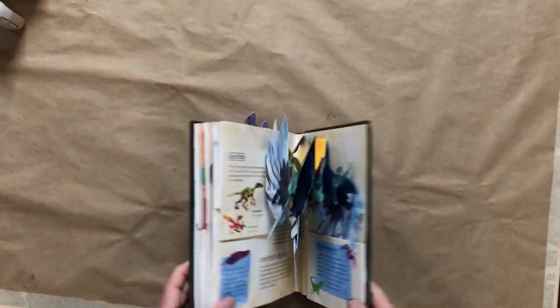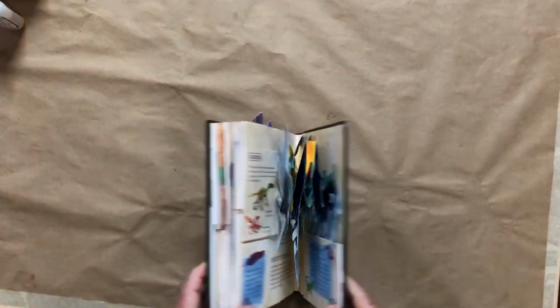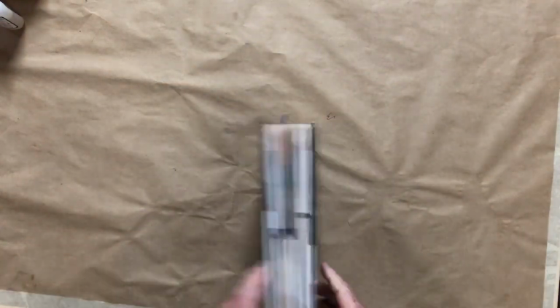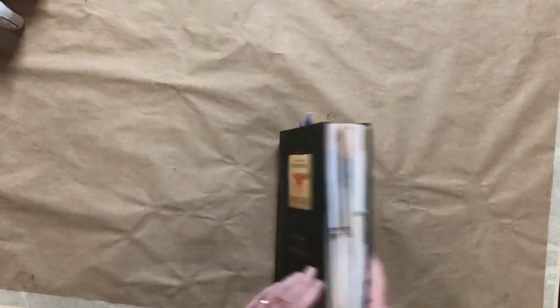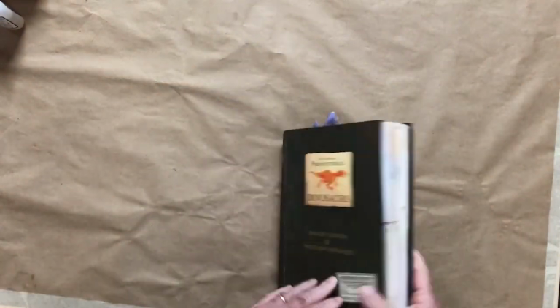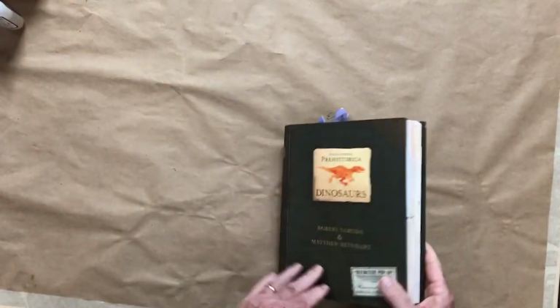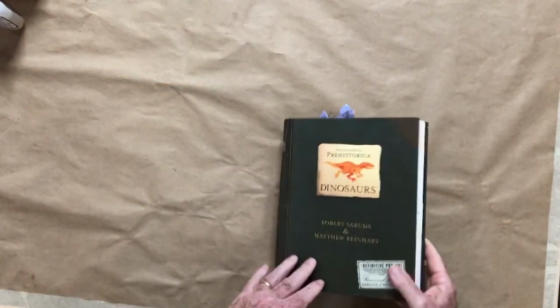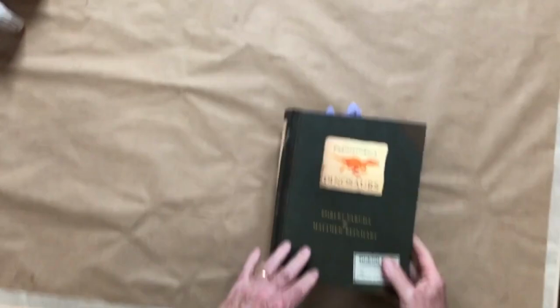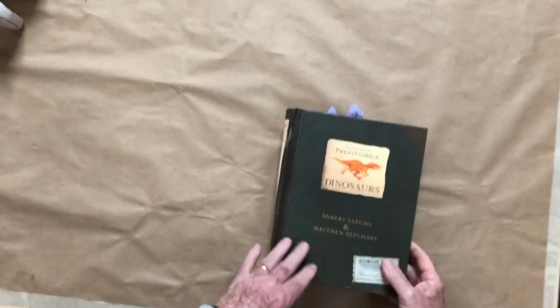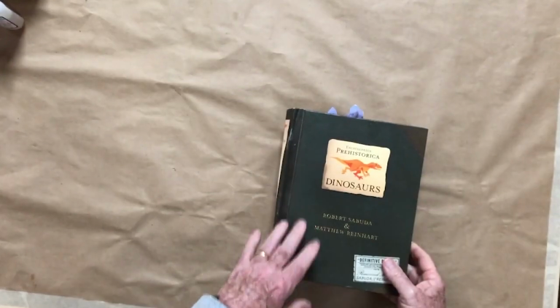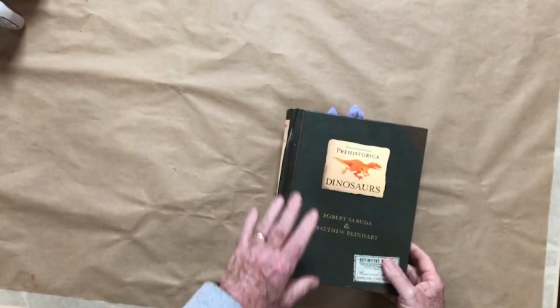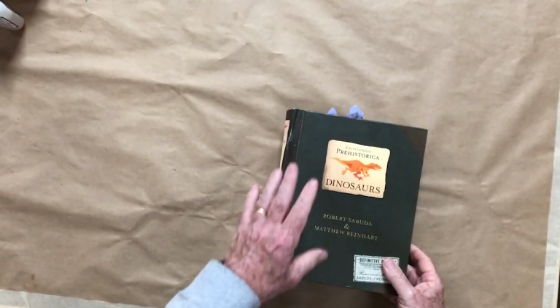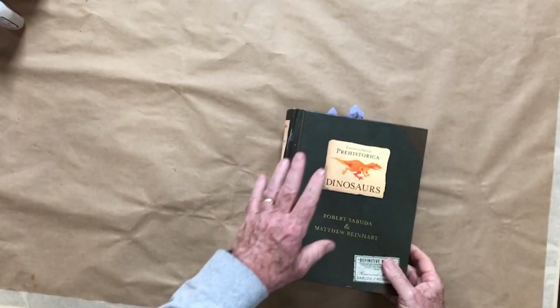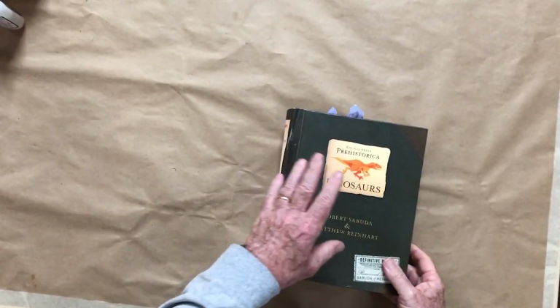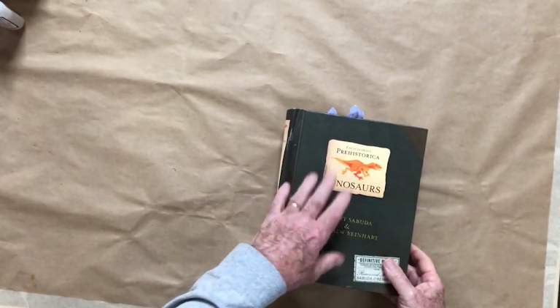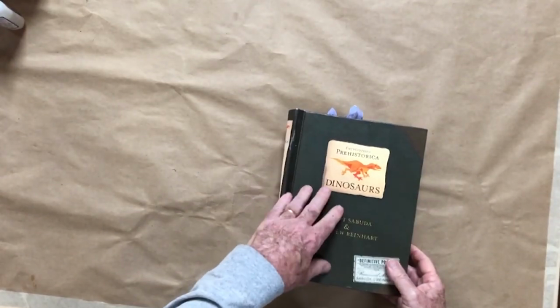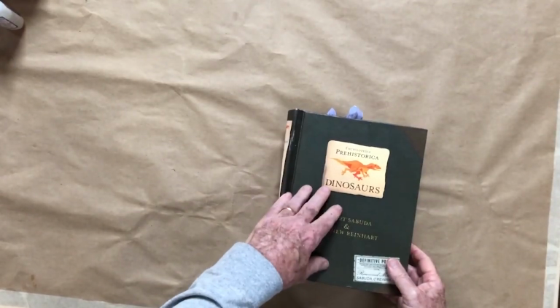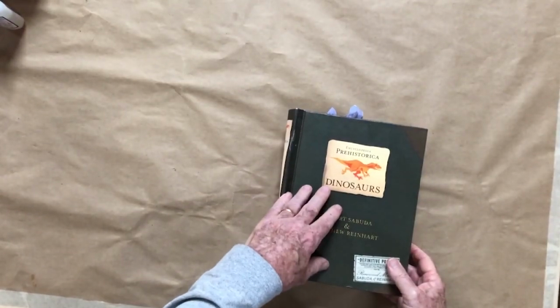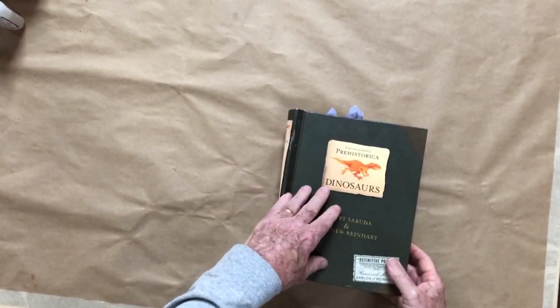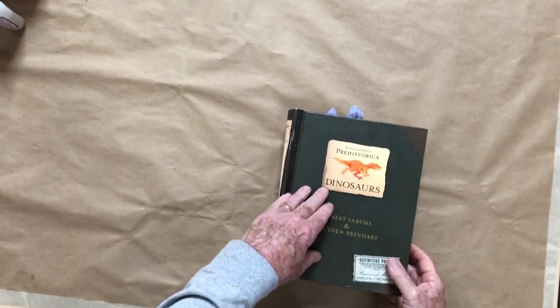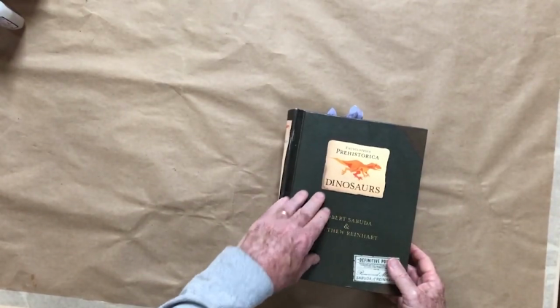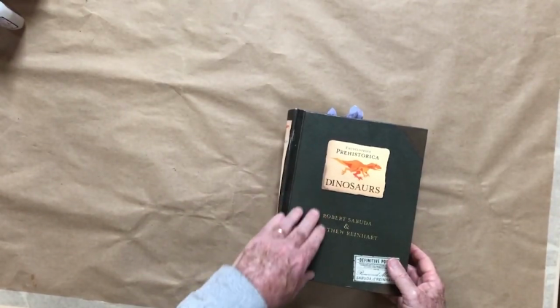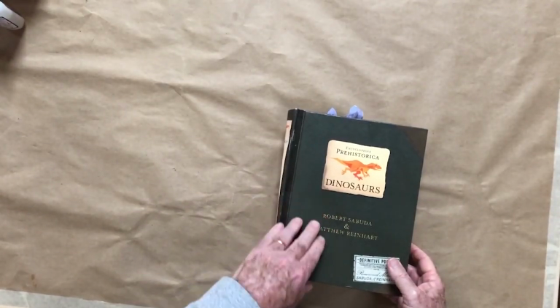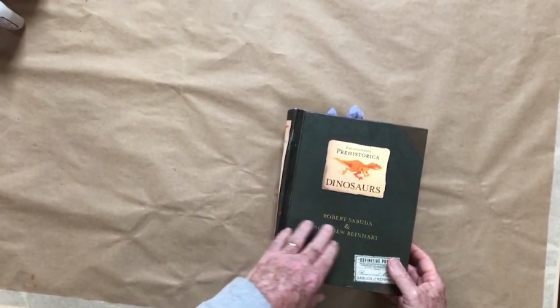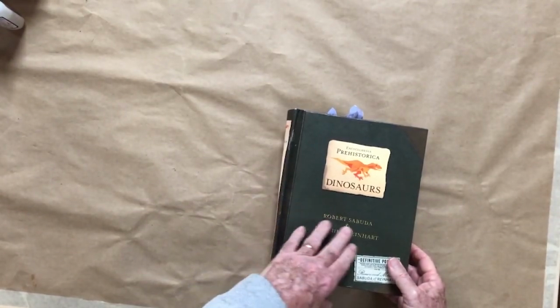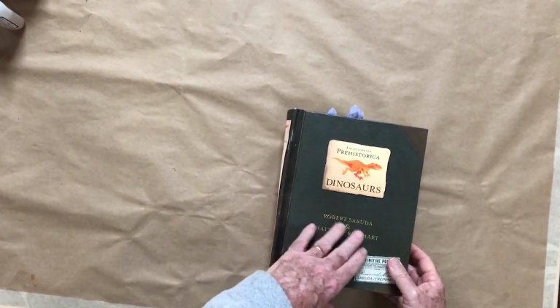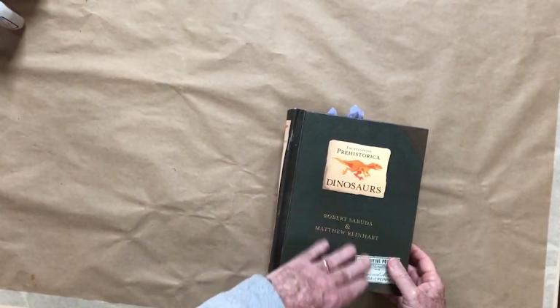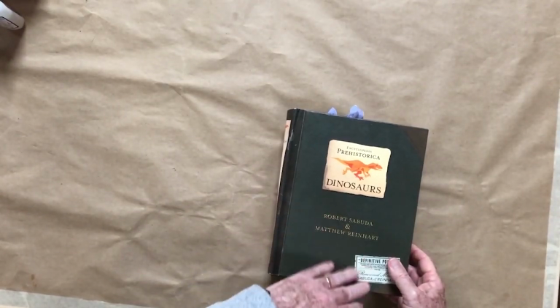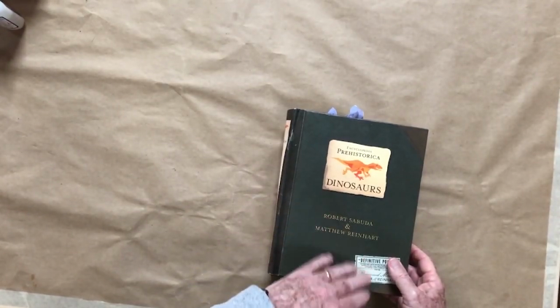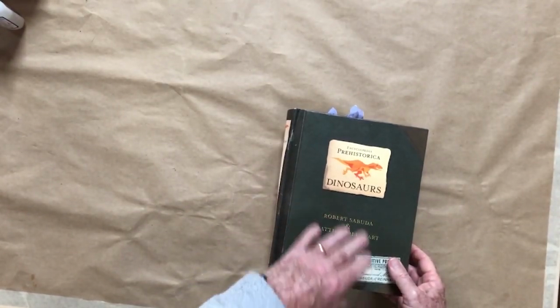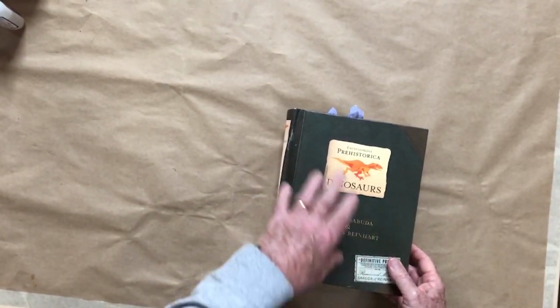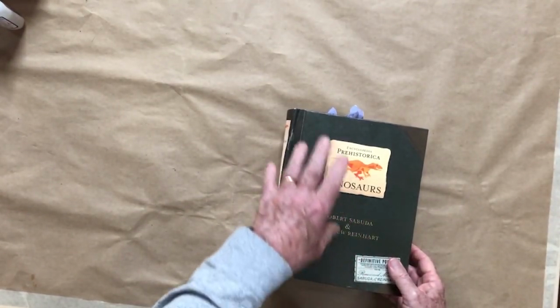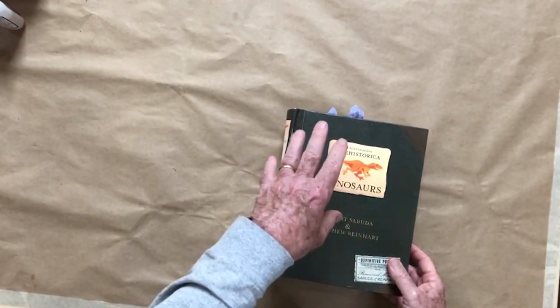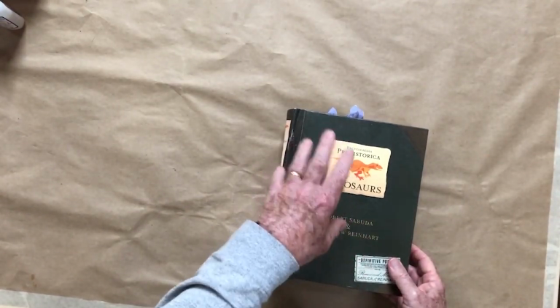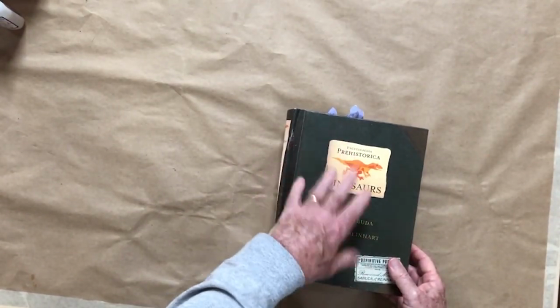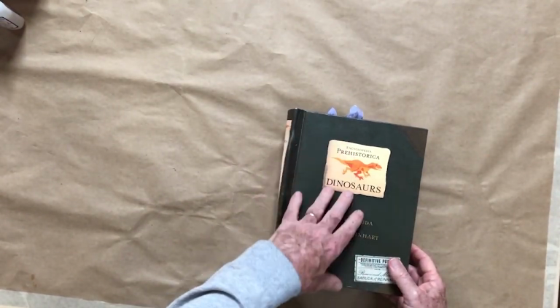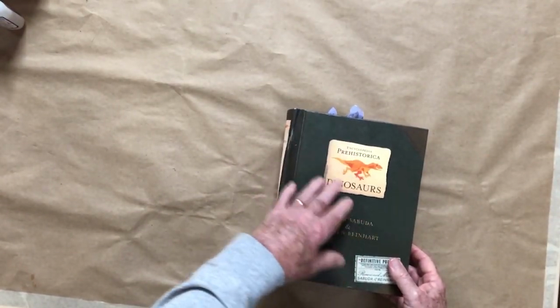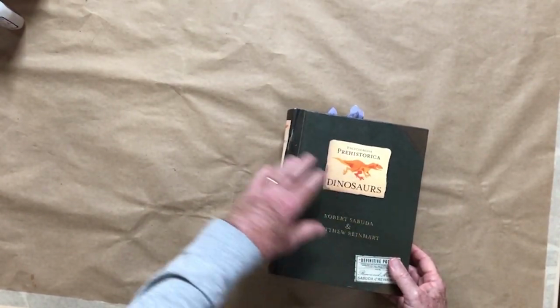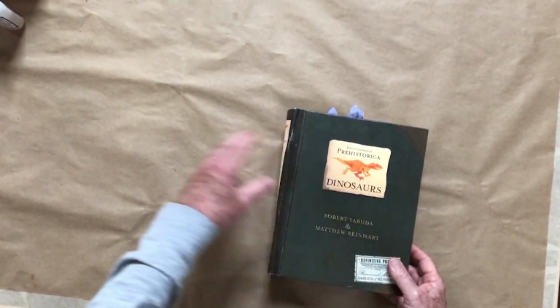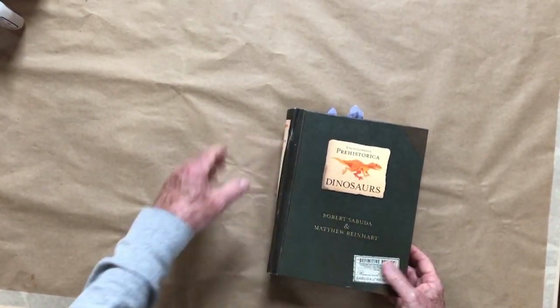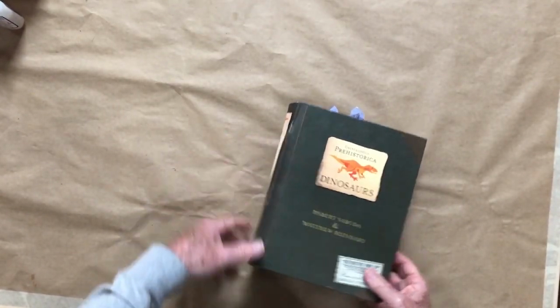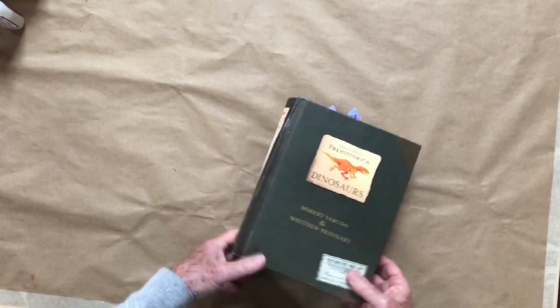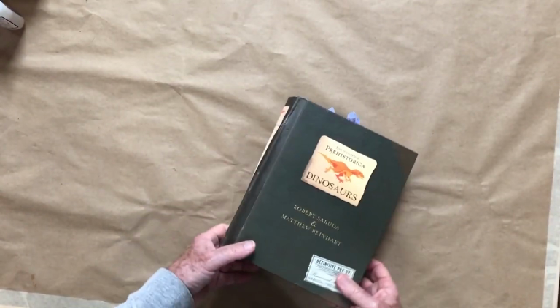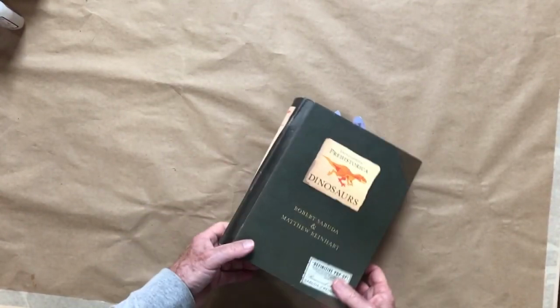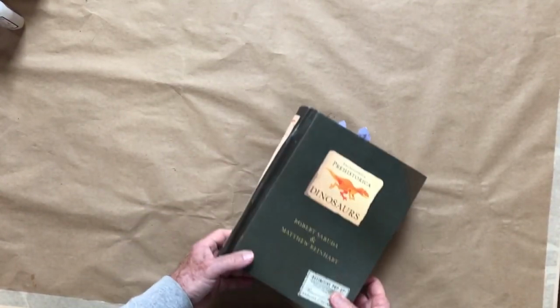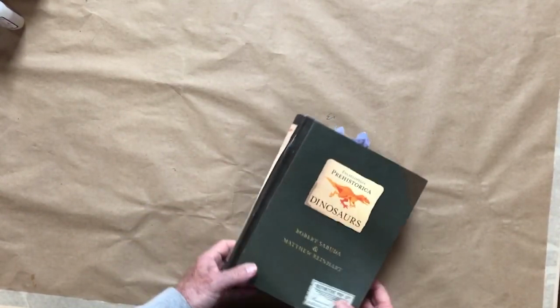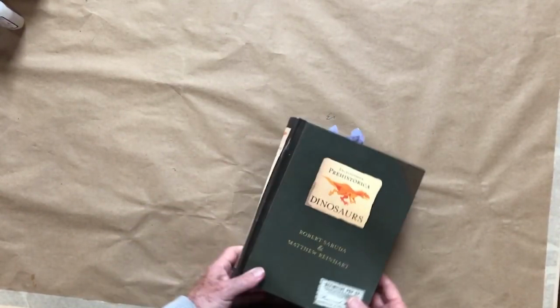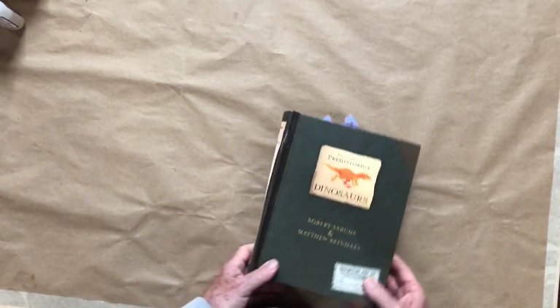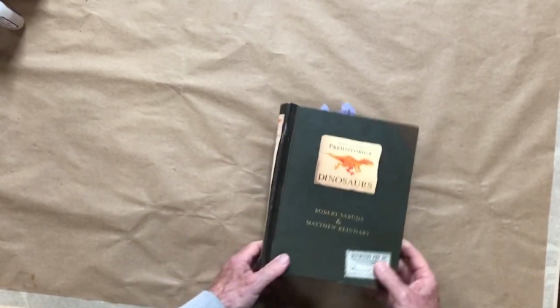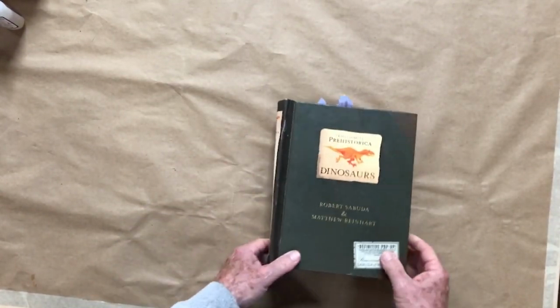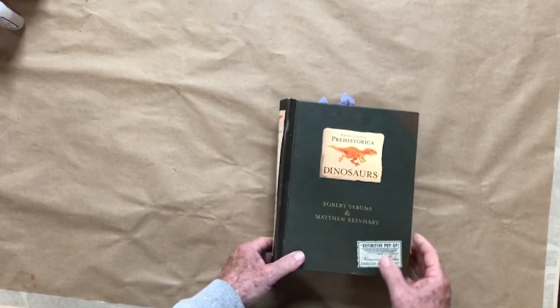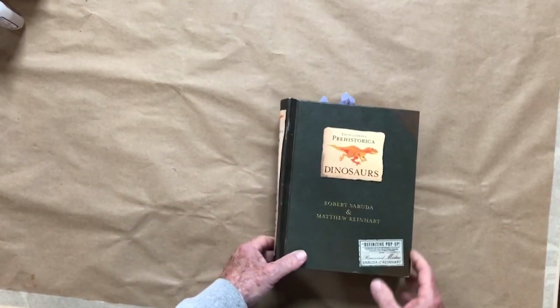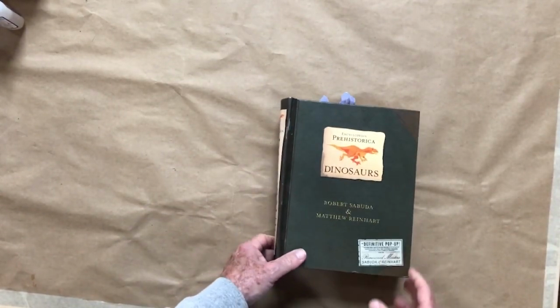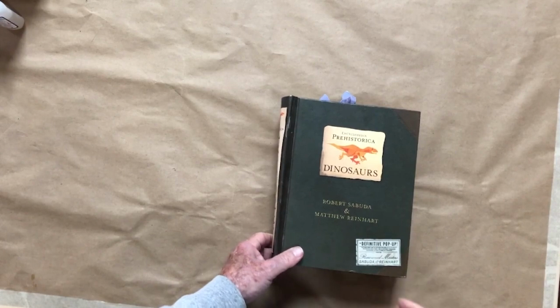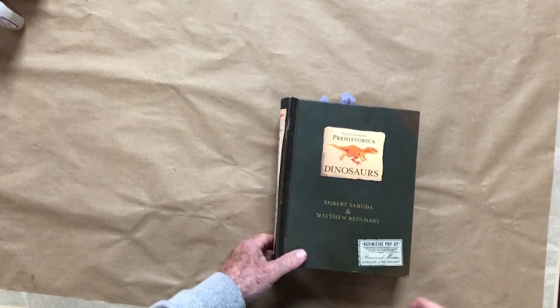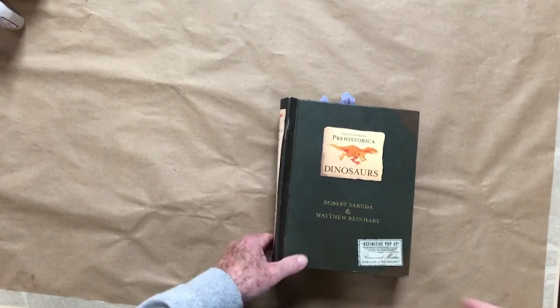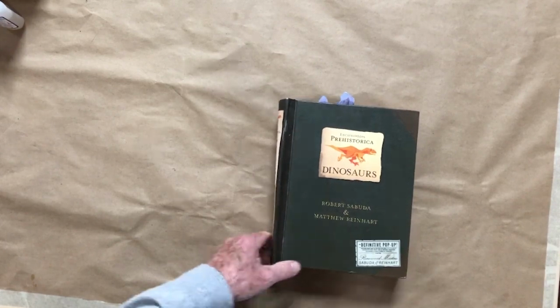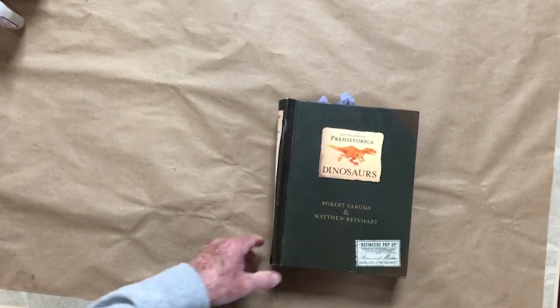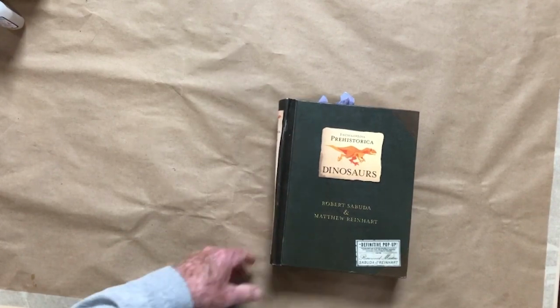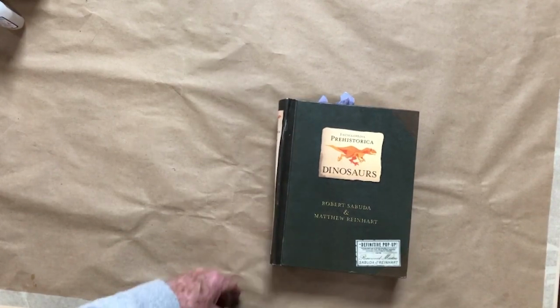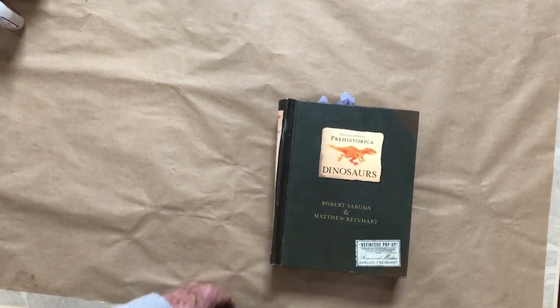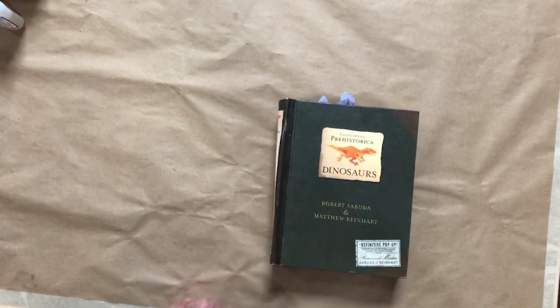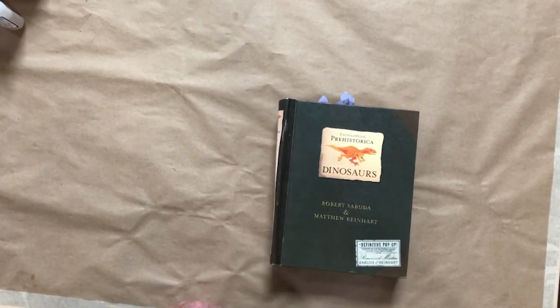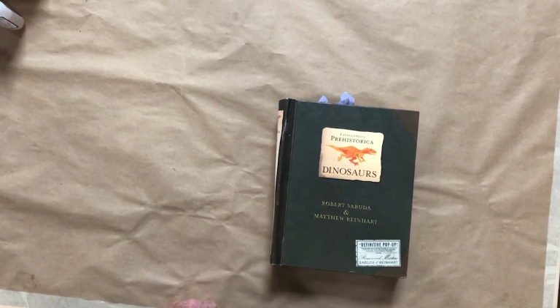So, Robert Sabuda — dinosaurs and Beauty and the Beast. Highly recommend both of these pop-up books.